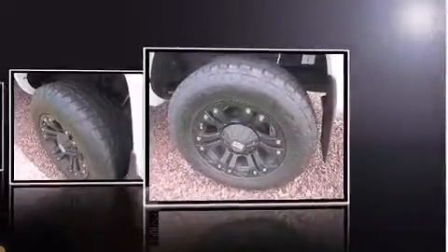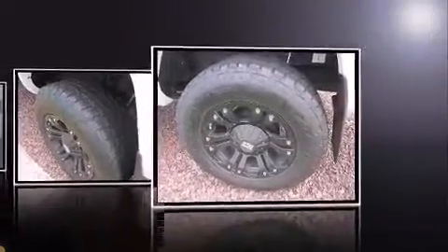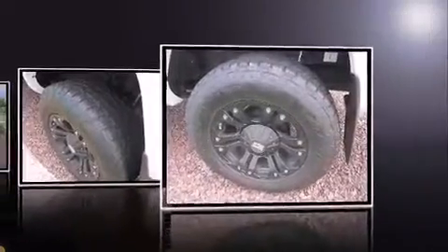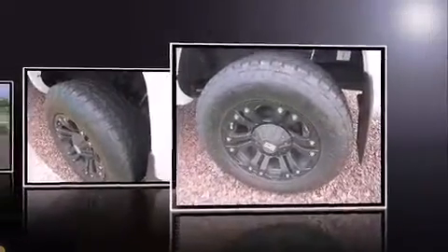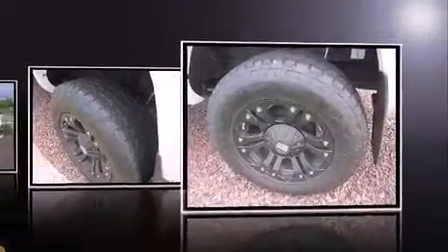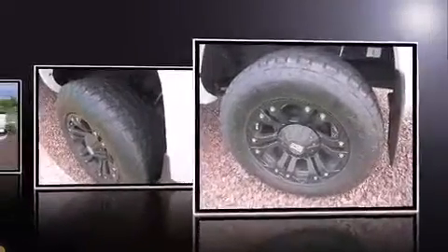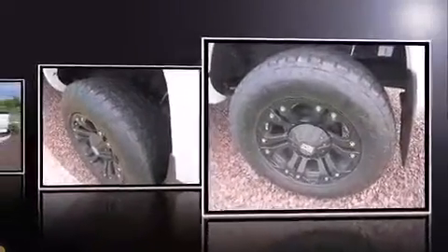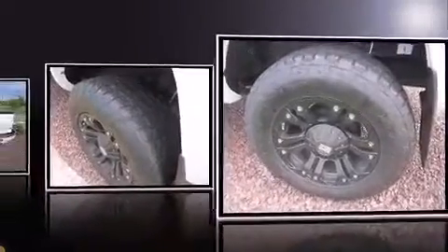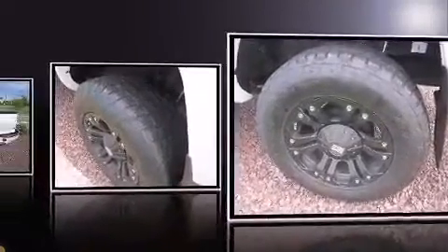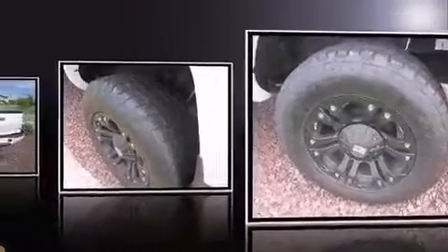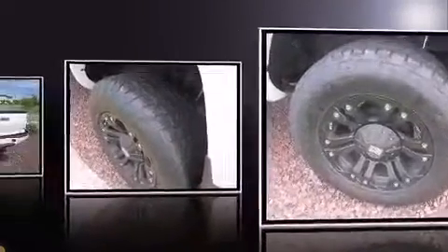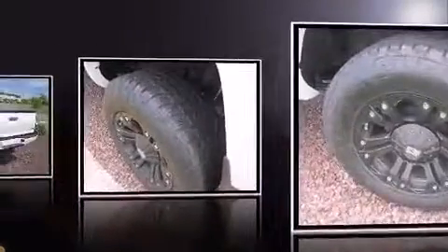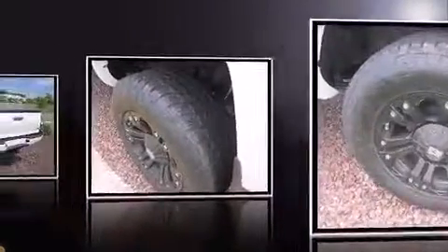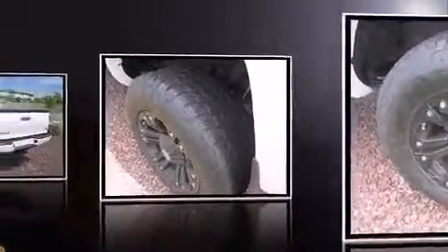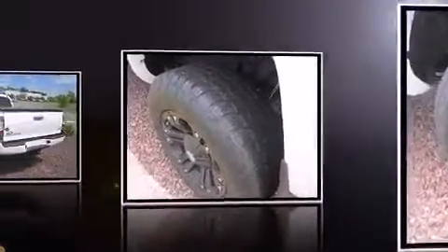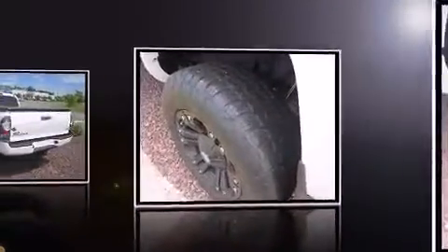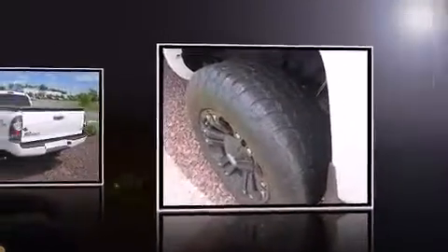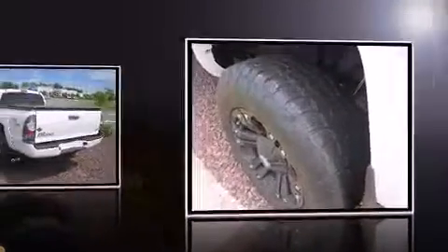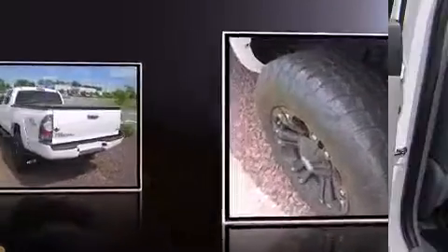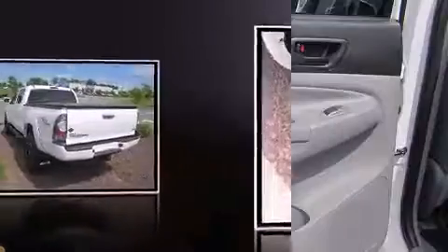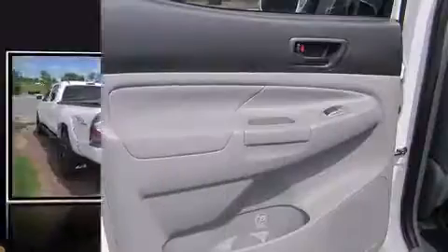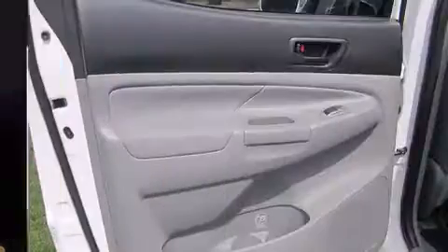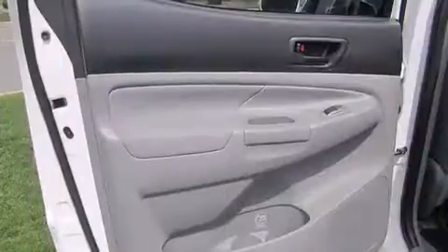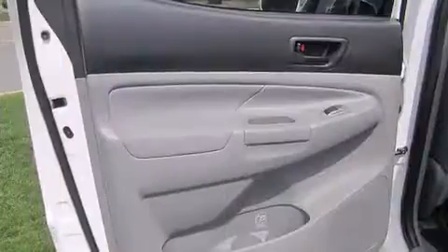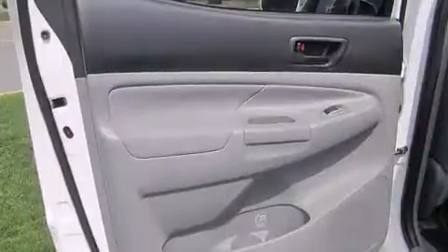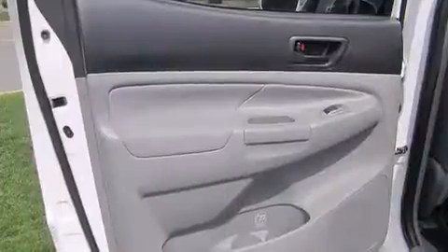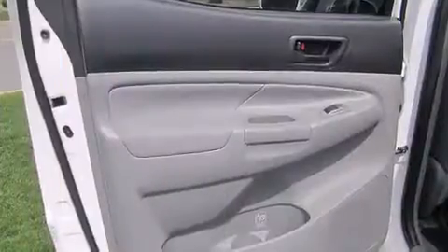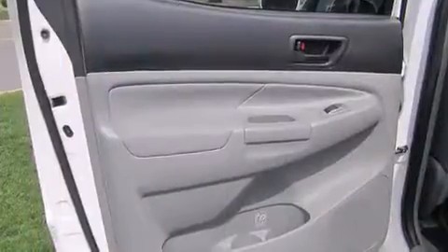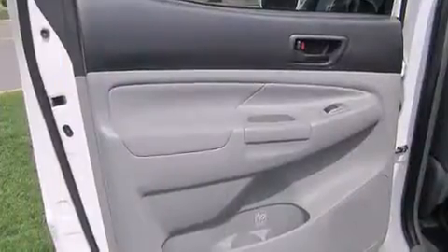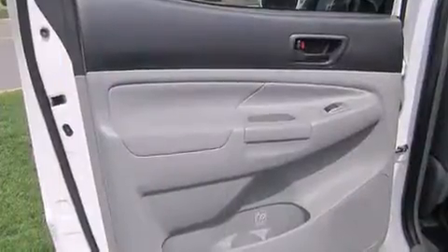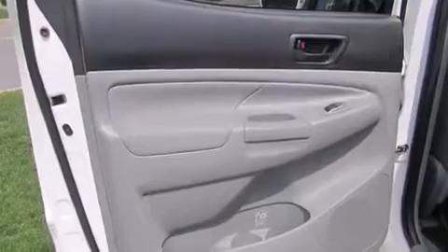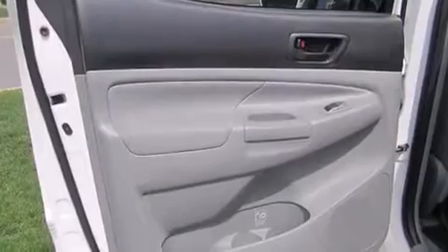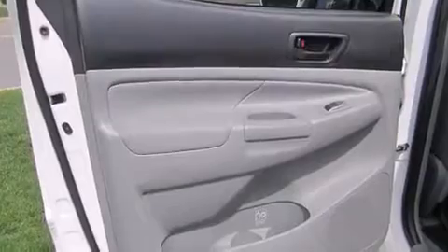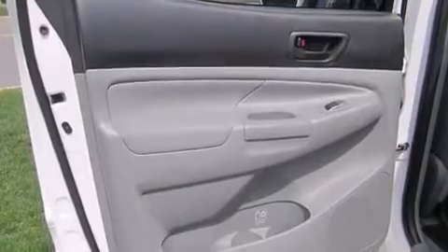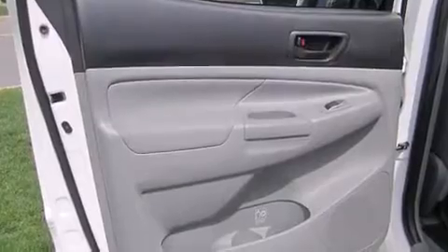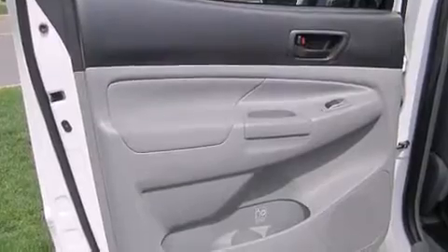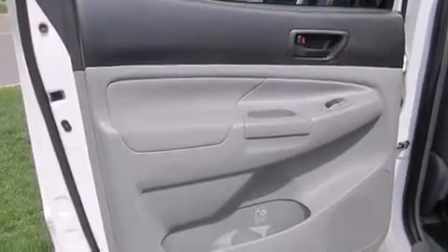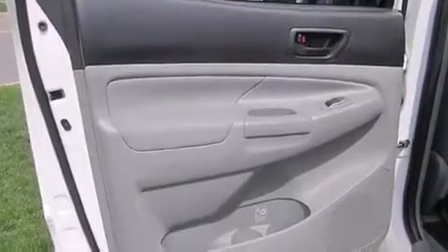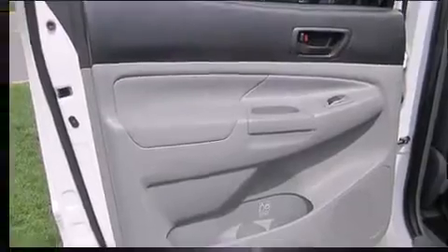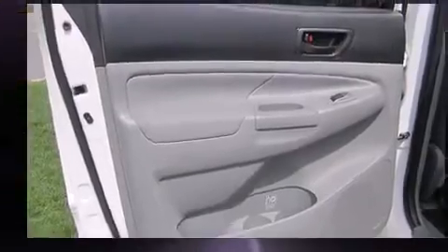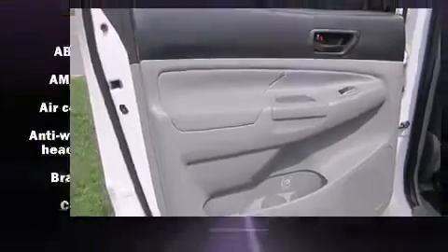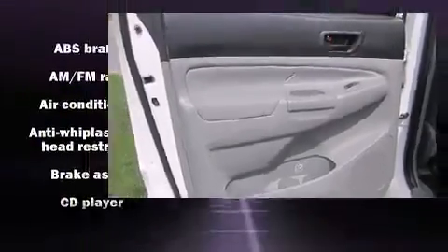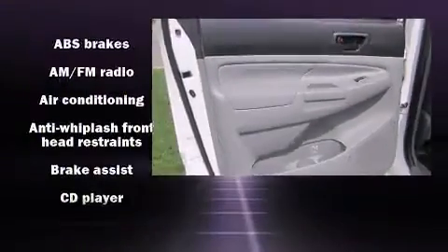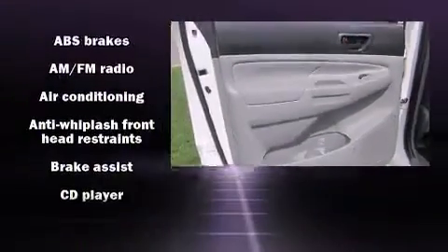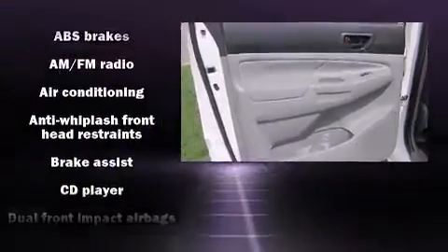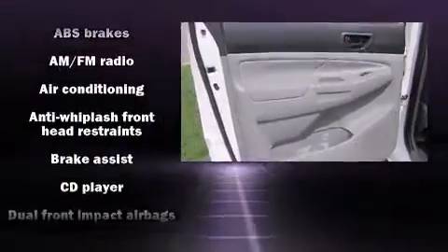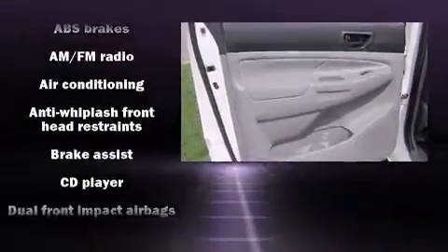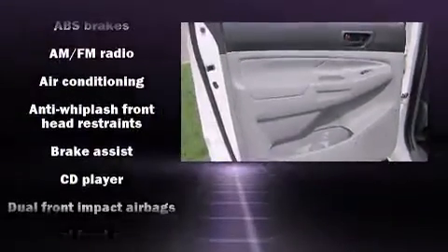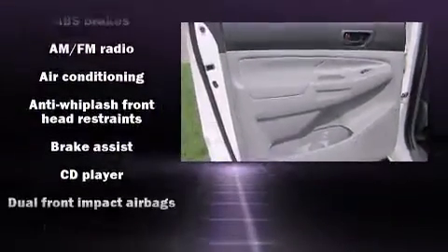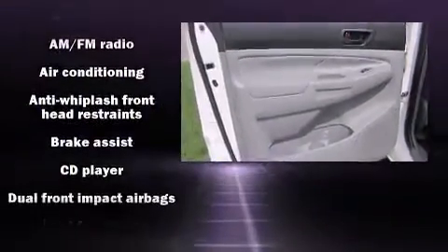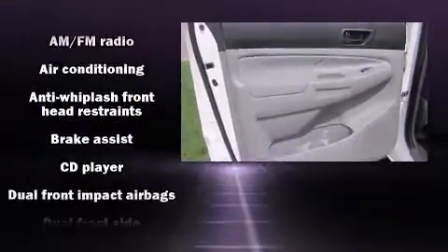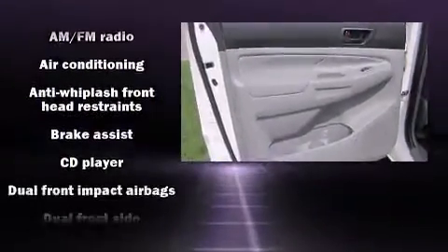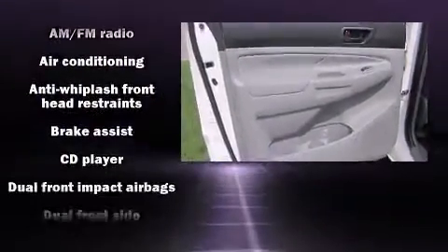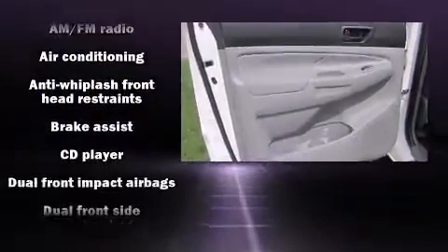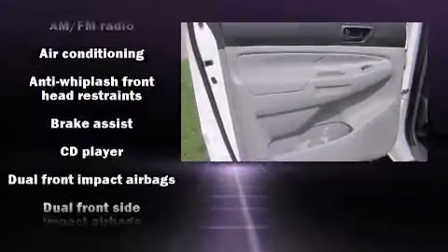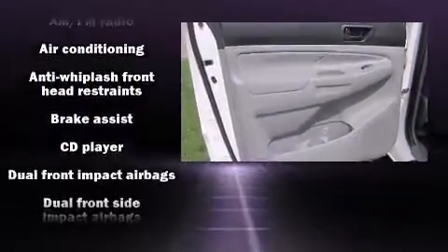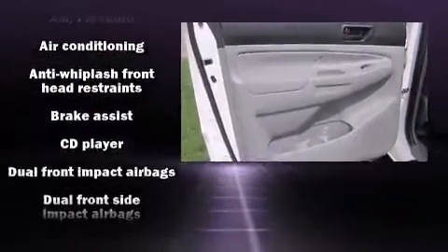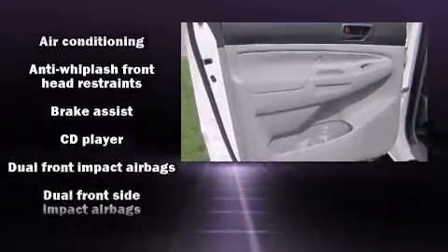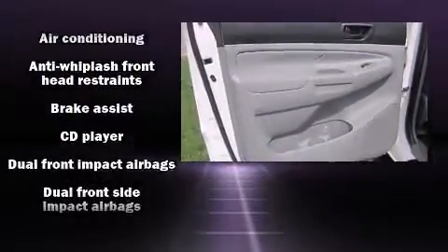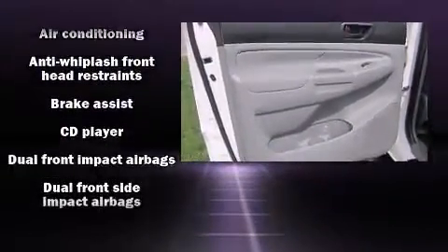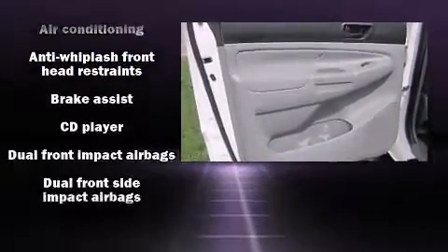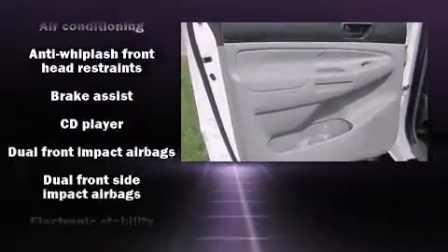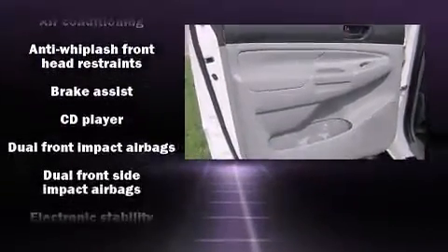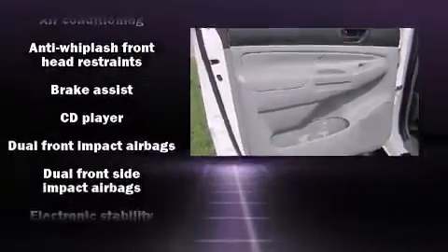Top features include power windows, a rear step bumper, skid plates, and one-touch window functionality.